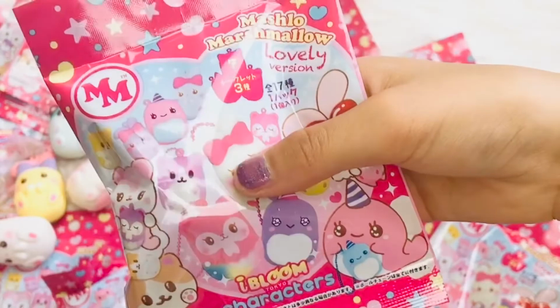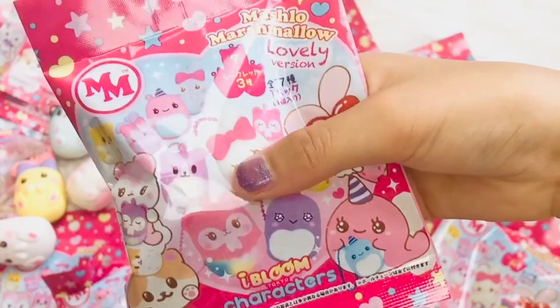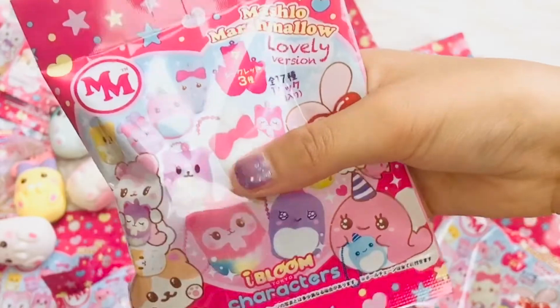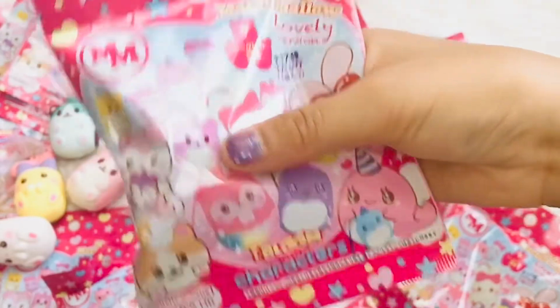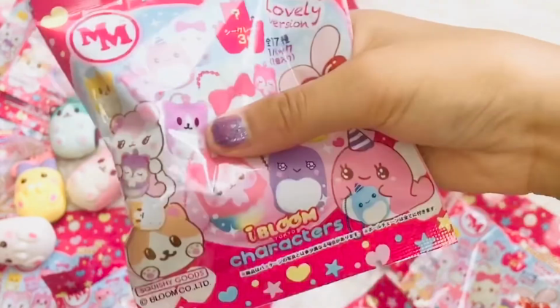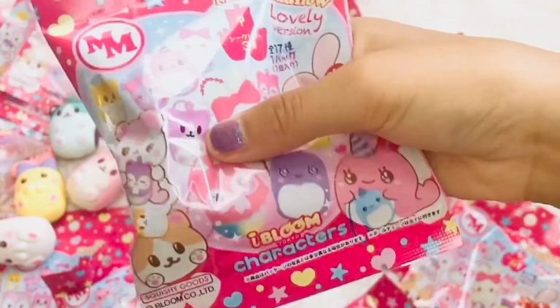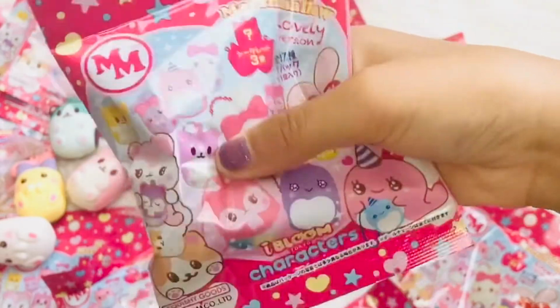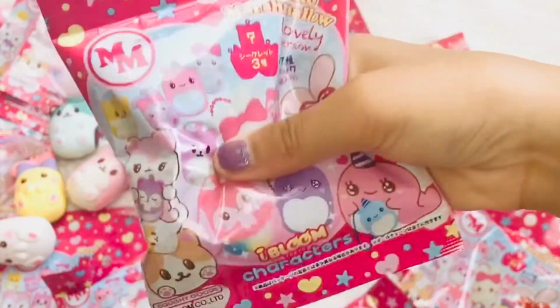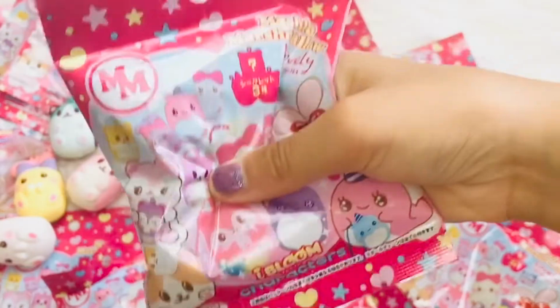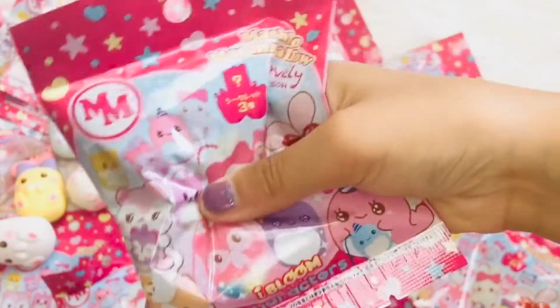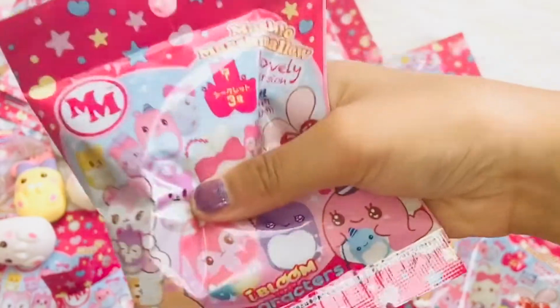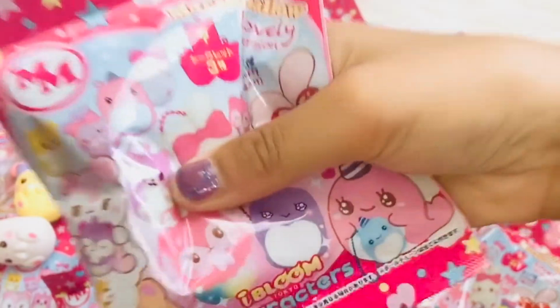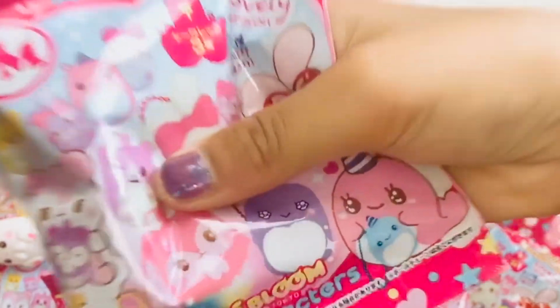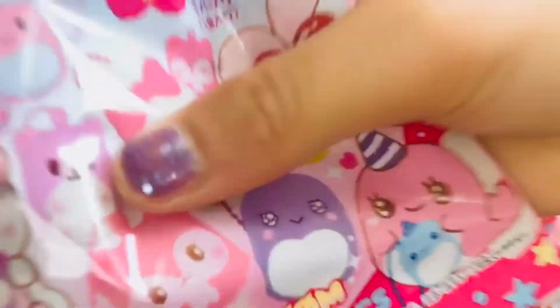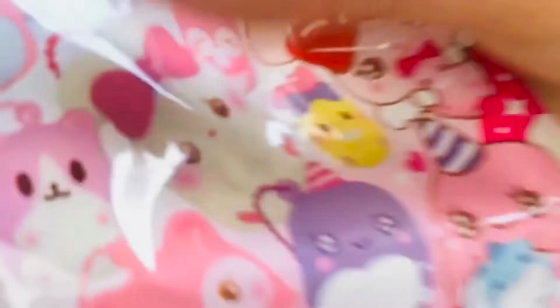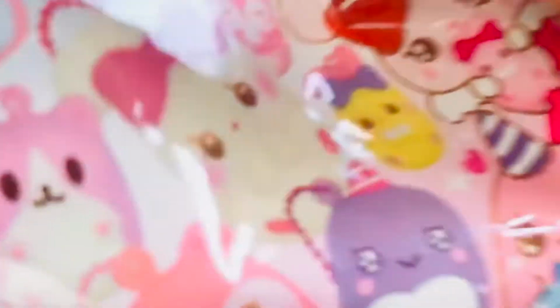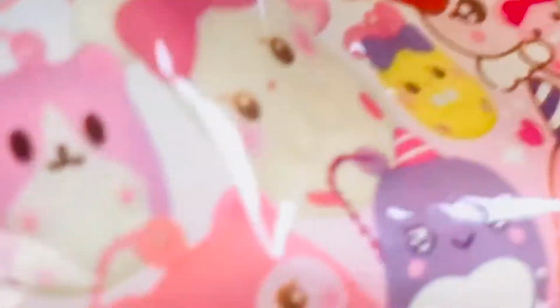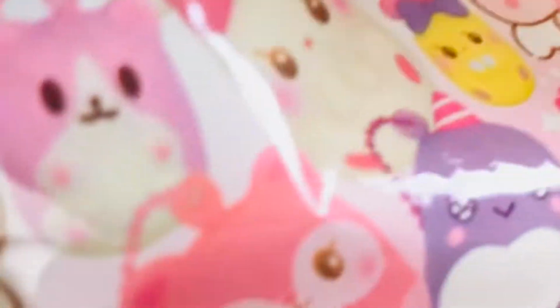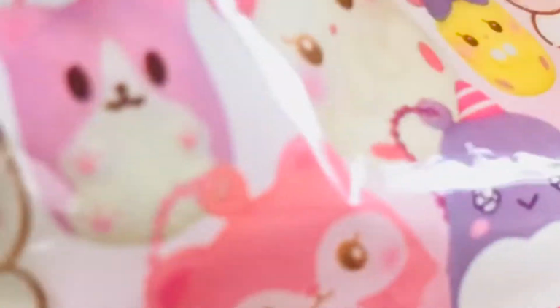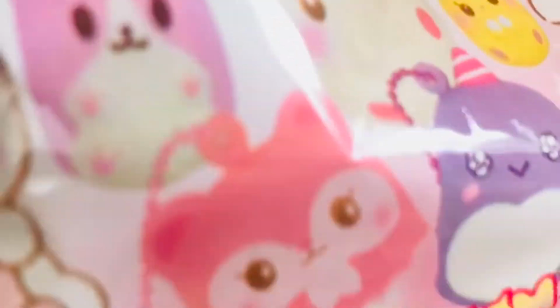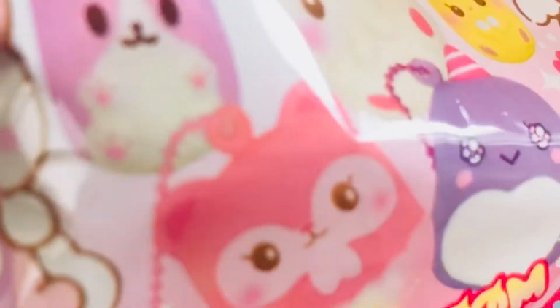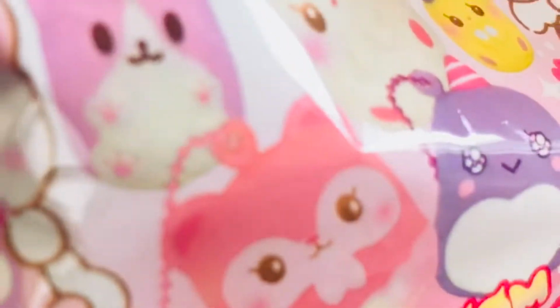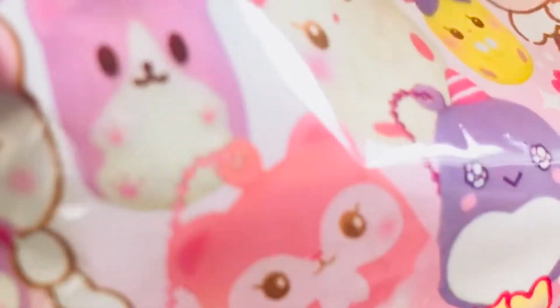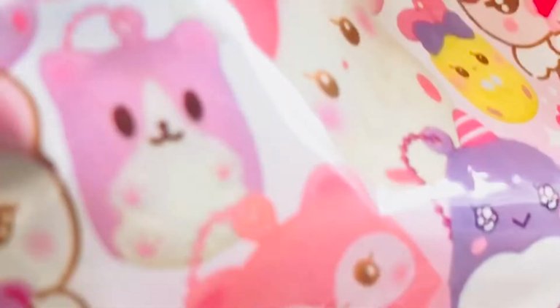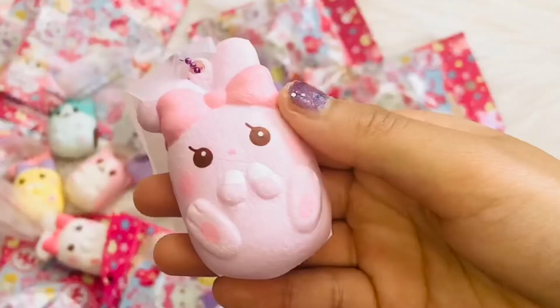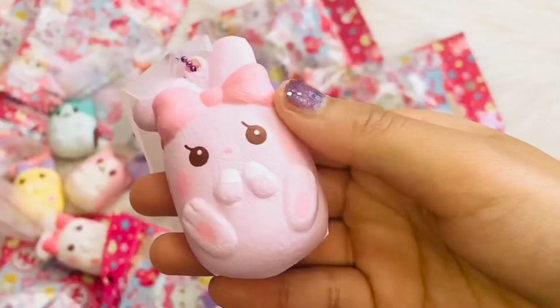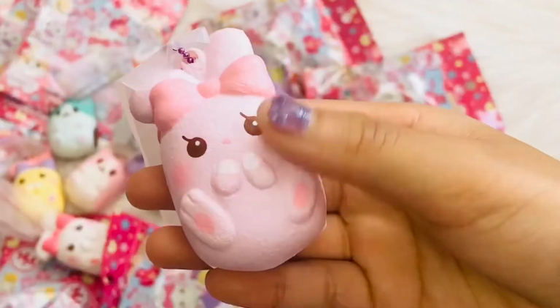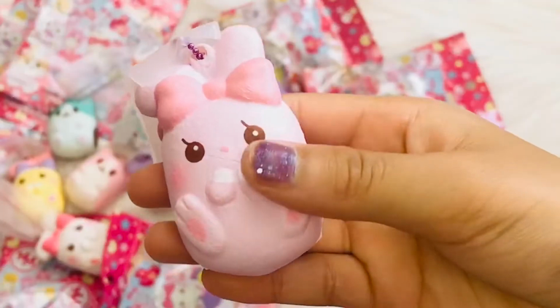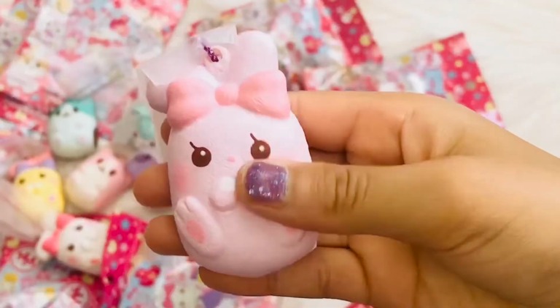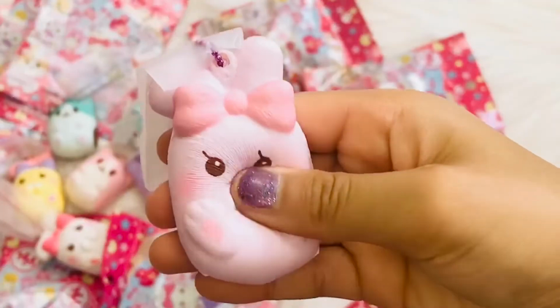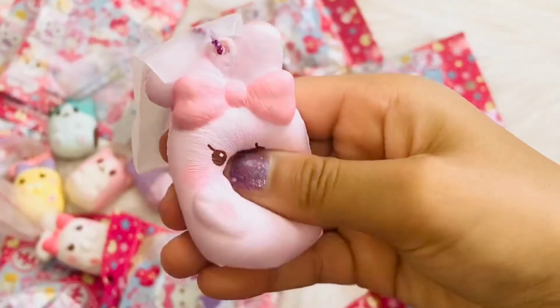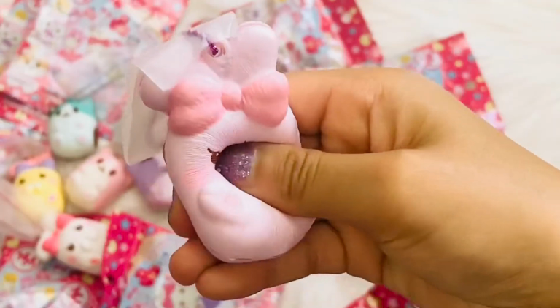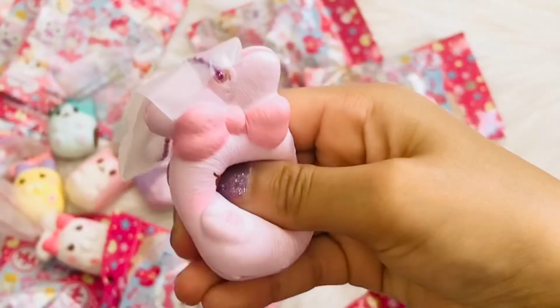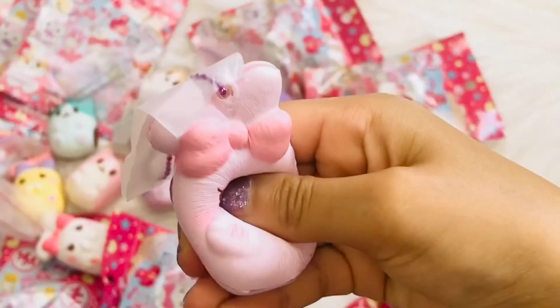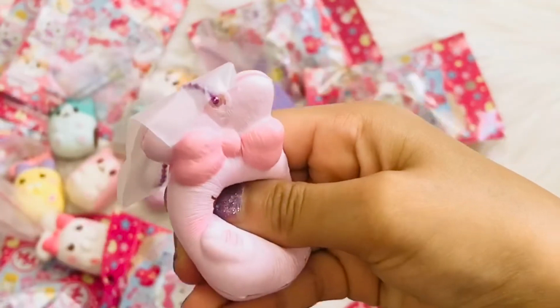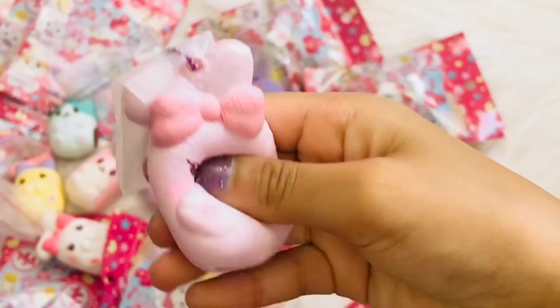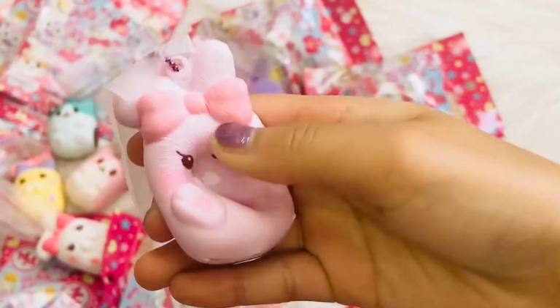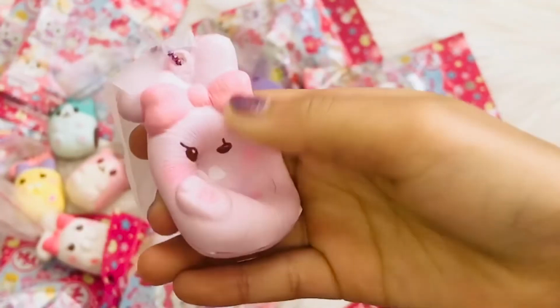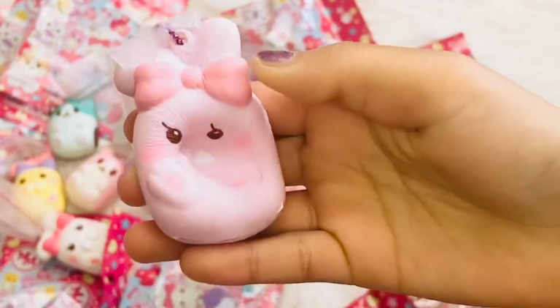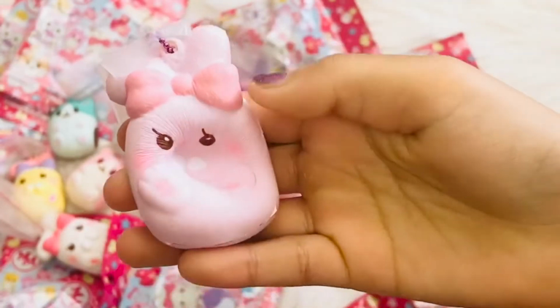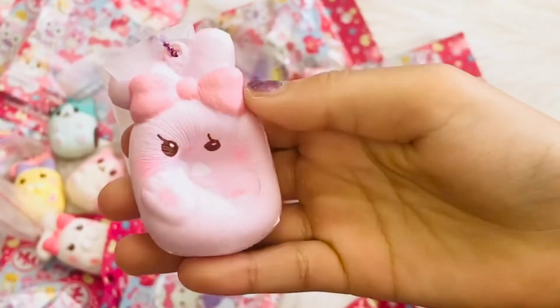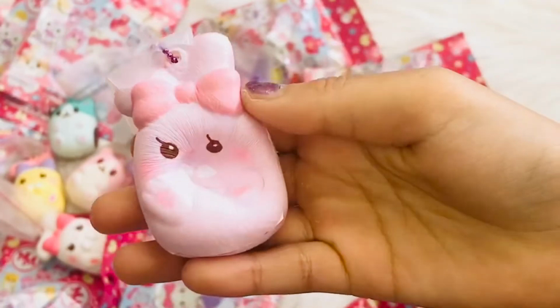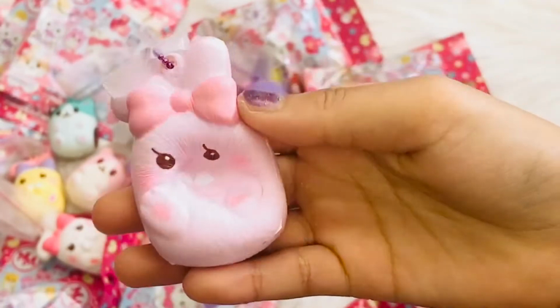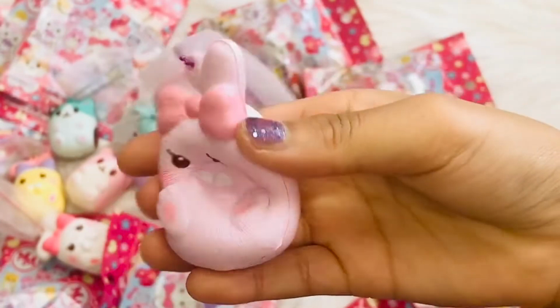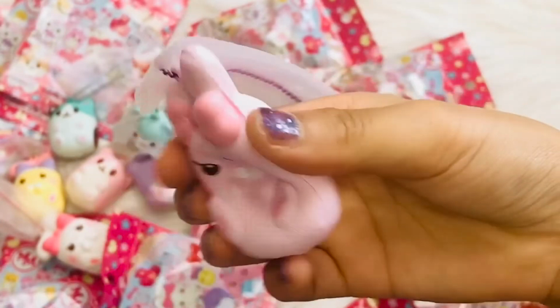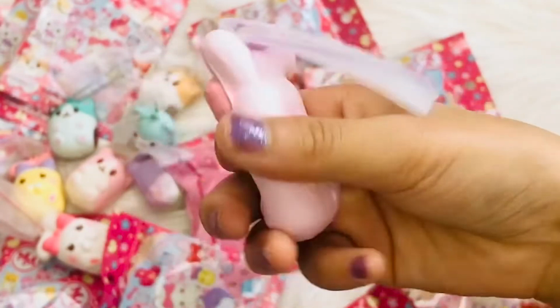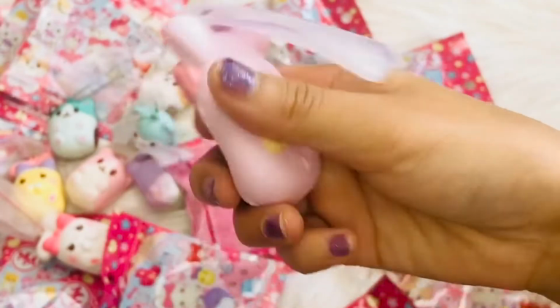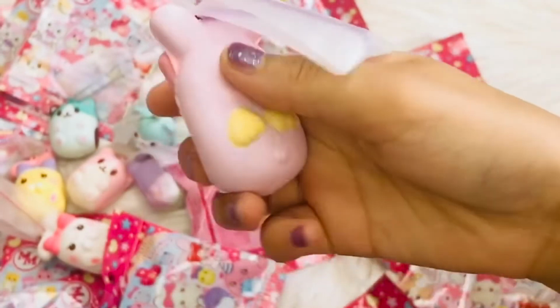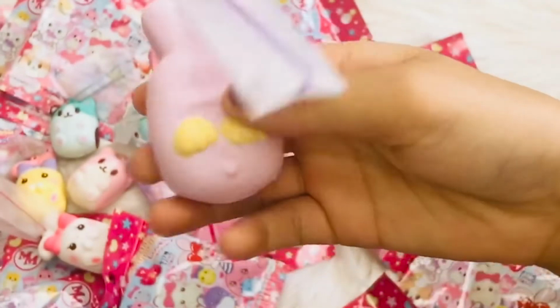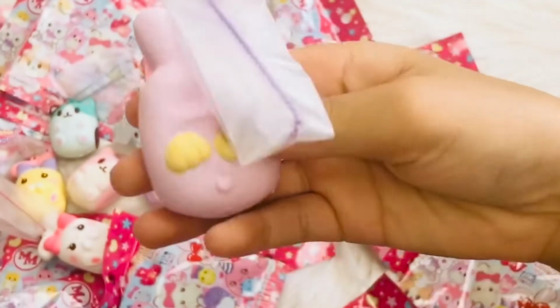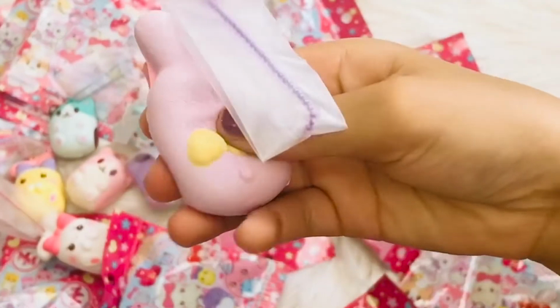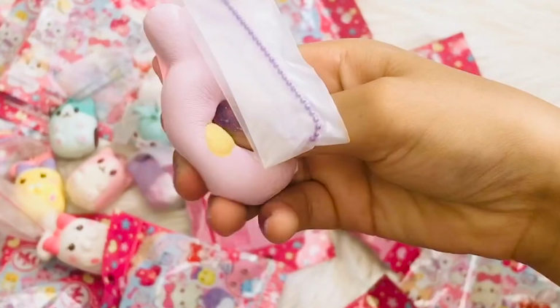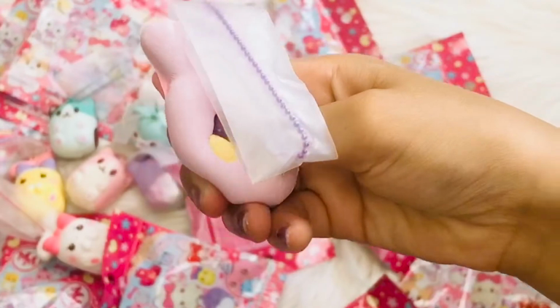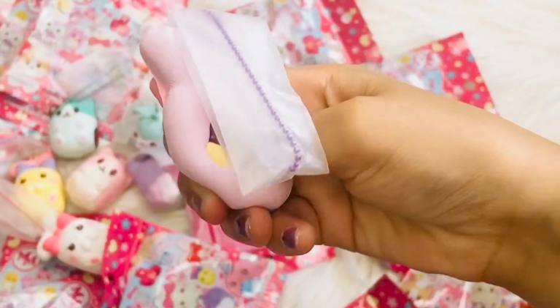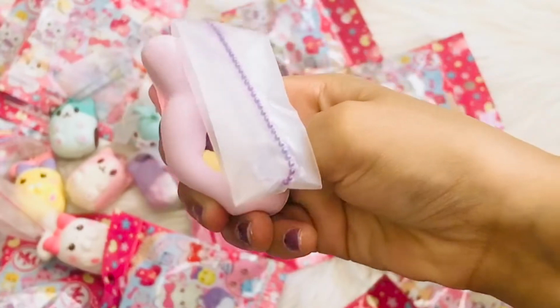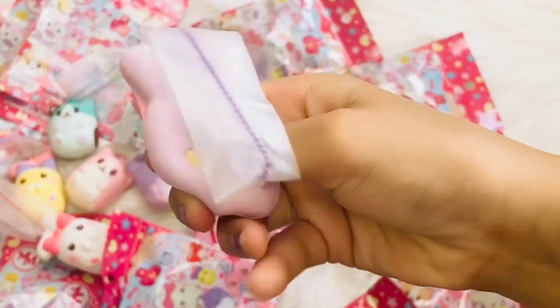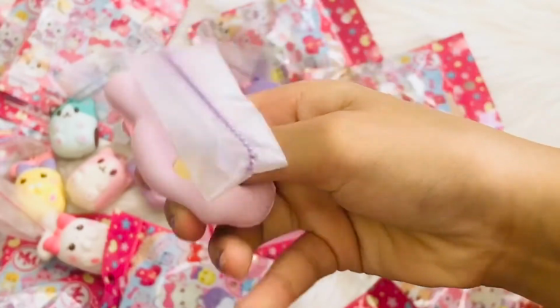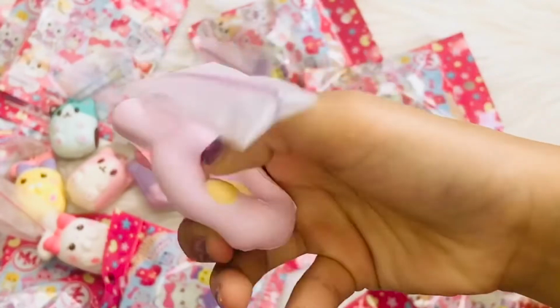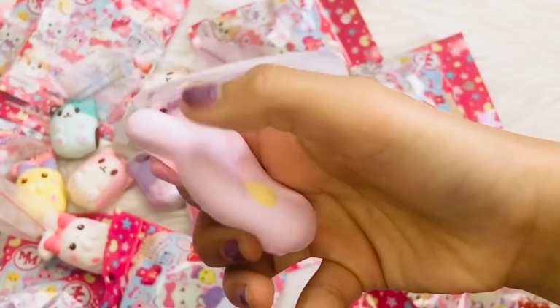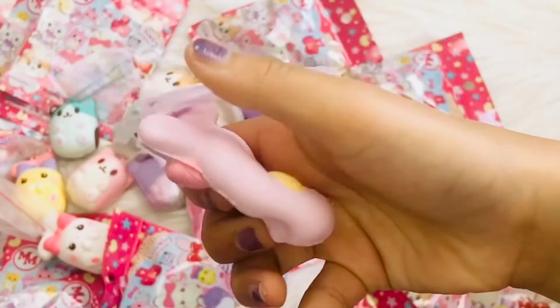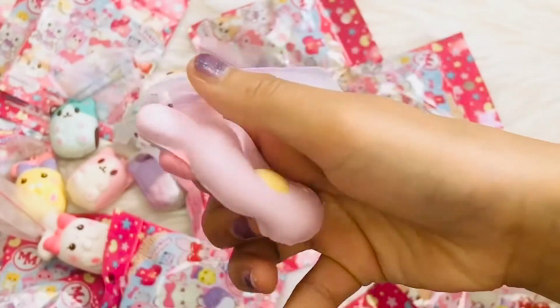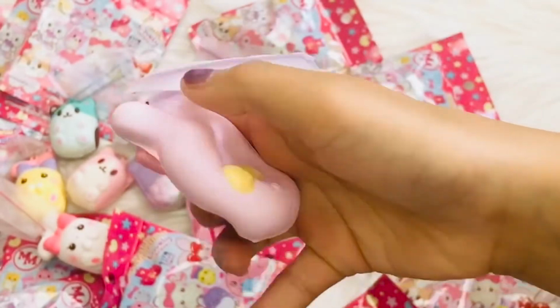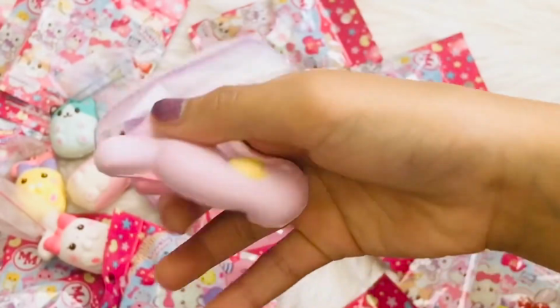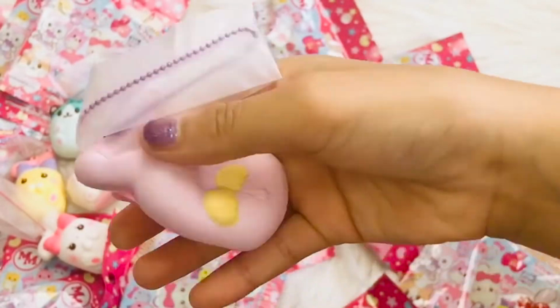Next one. This is Charlotte the bunny — the purple bunny. It's so cute.